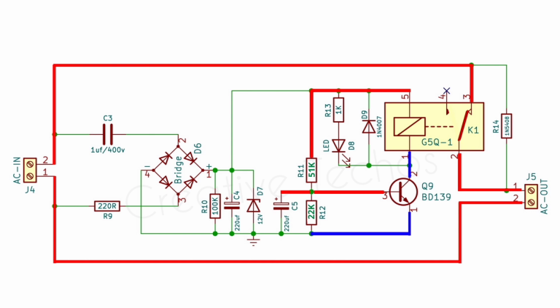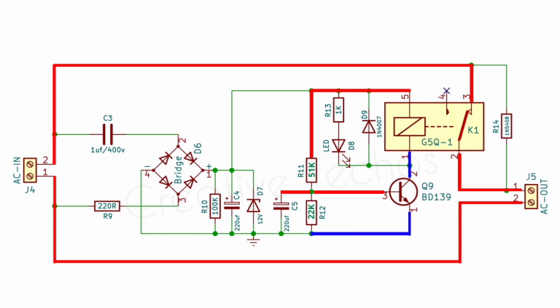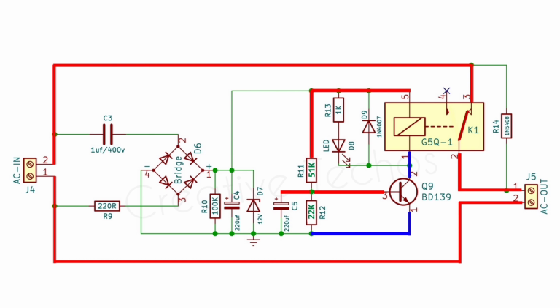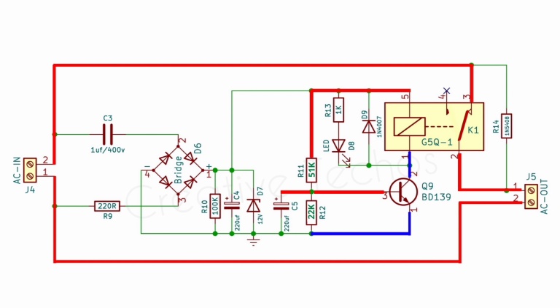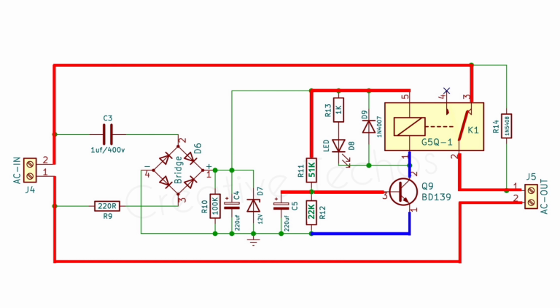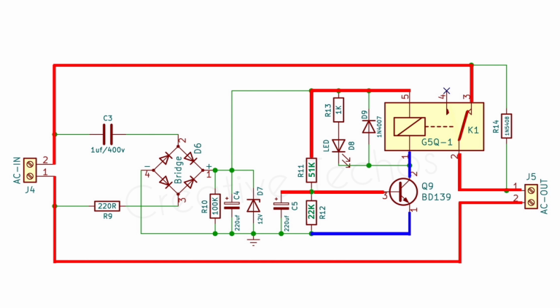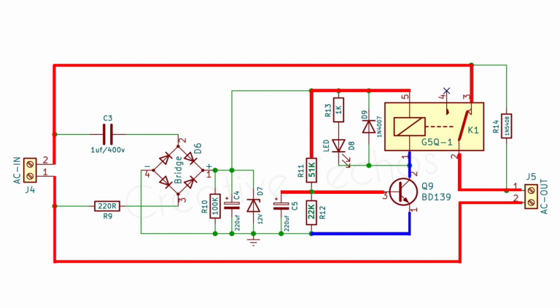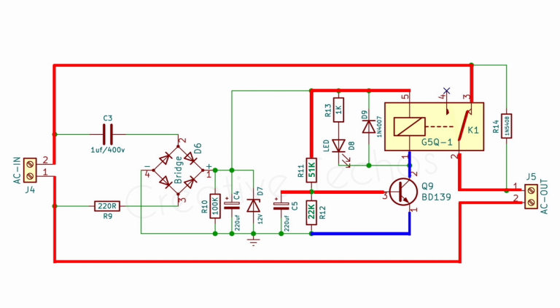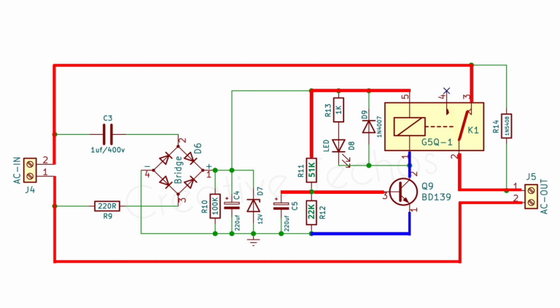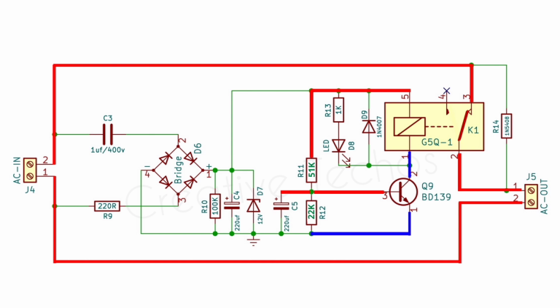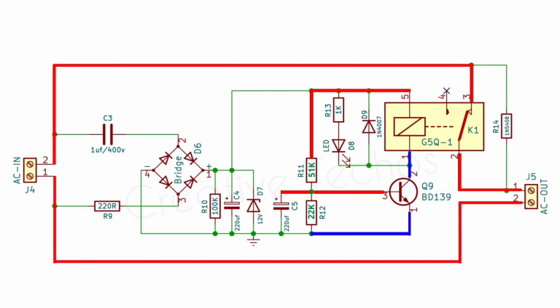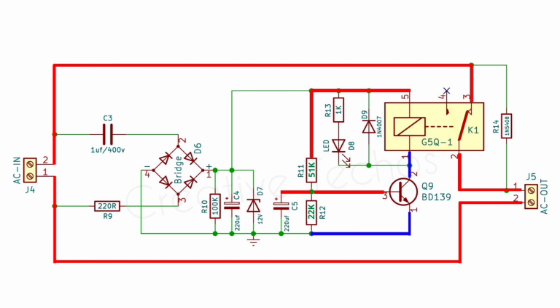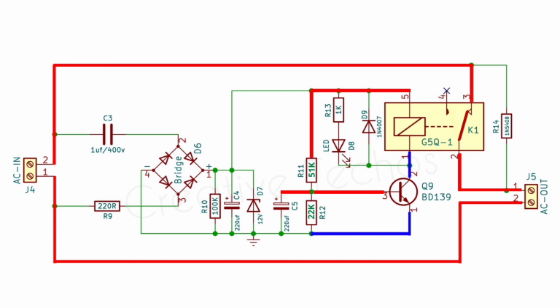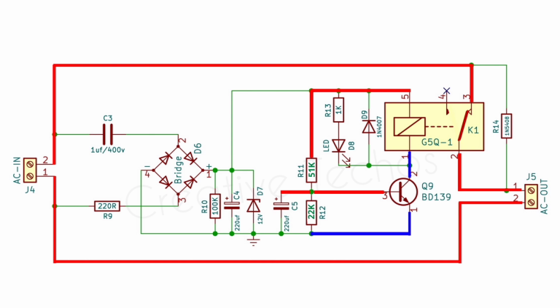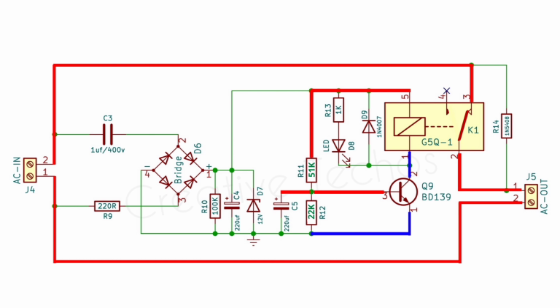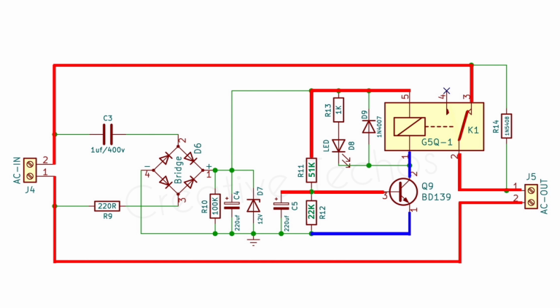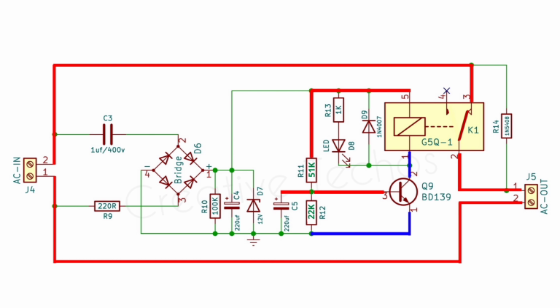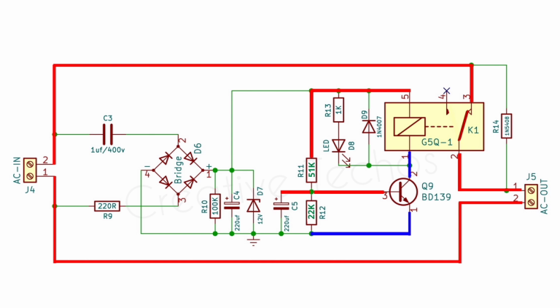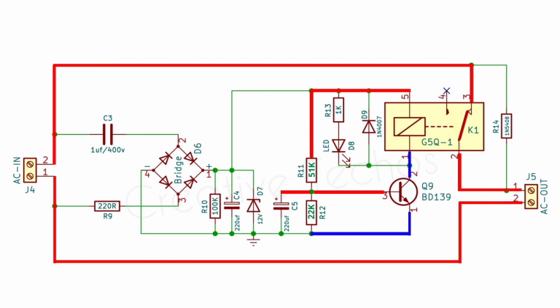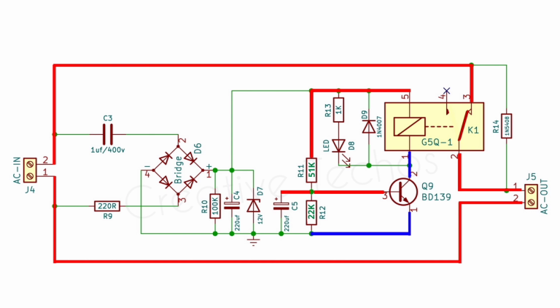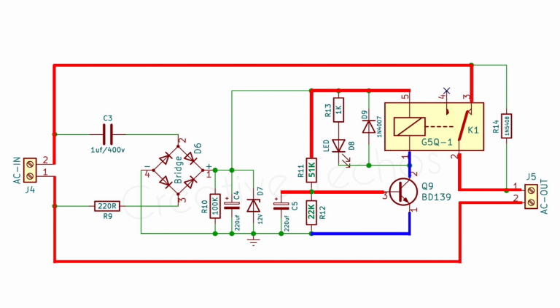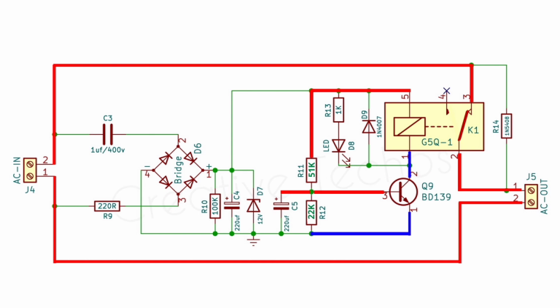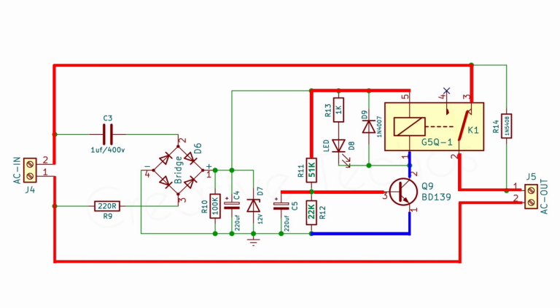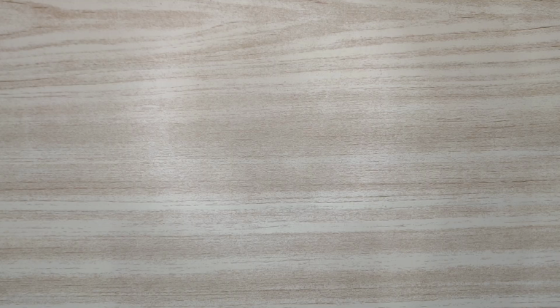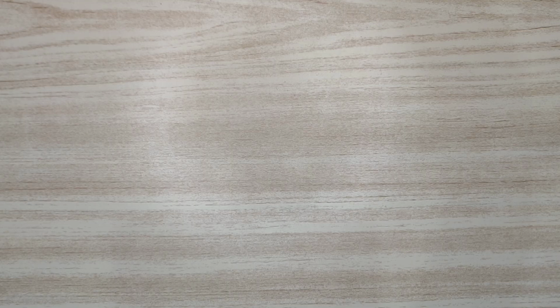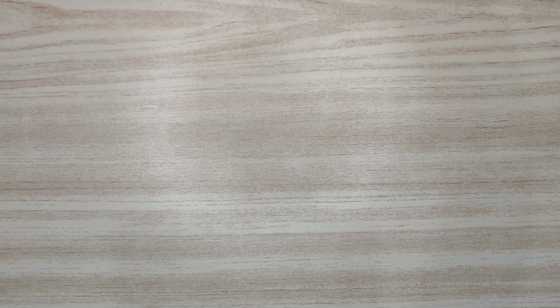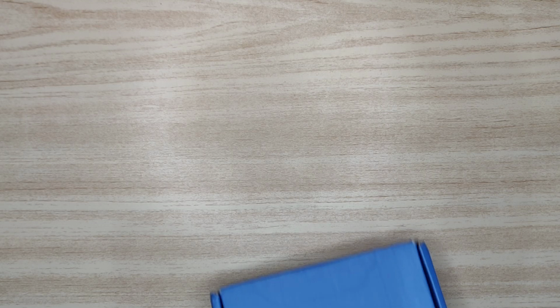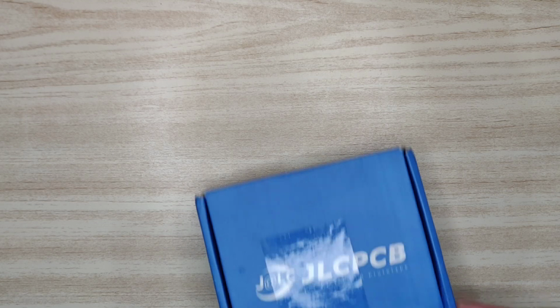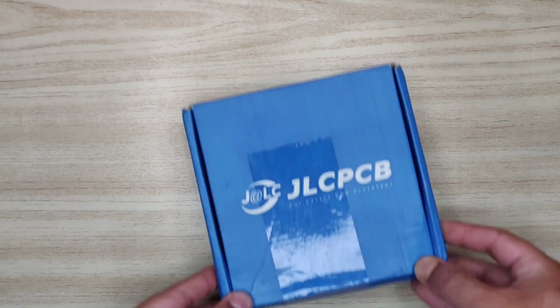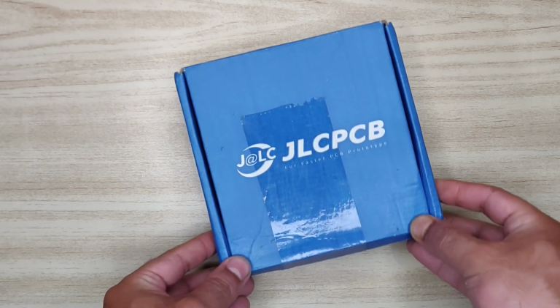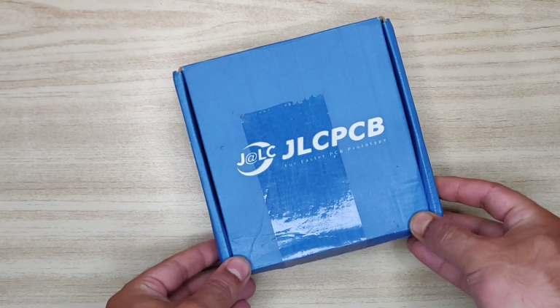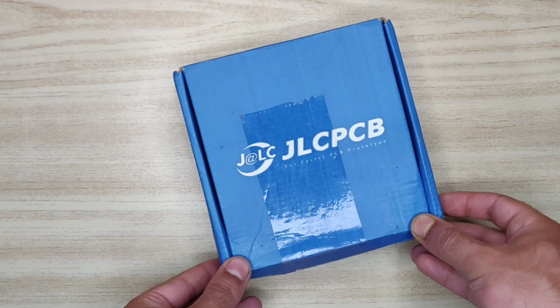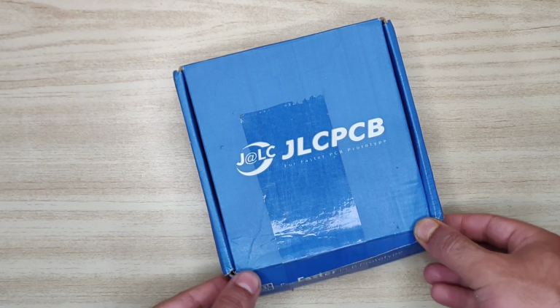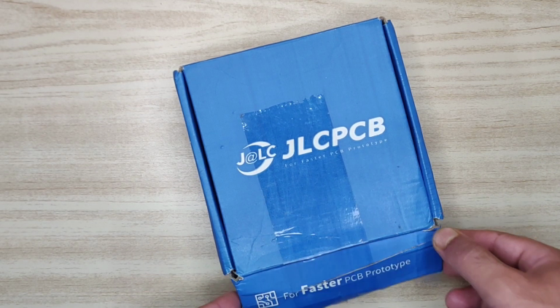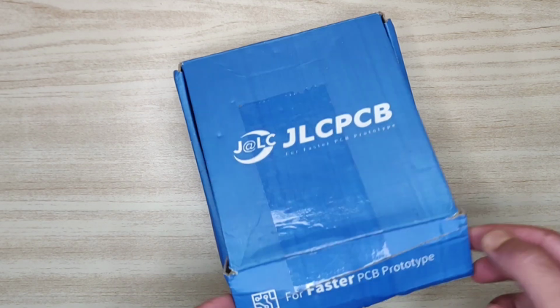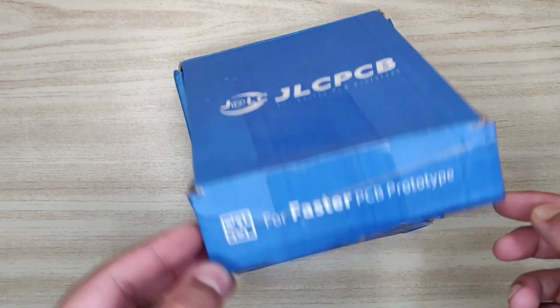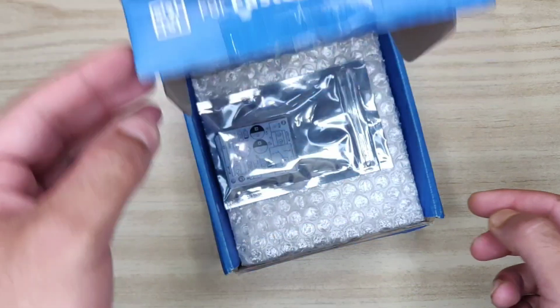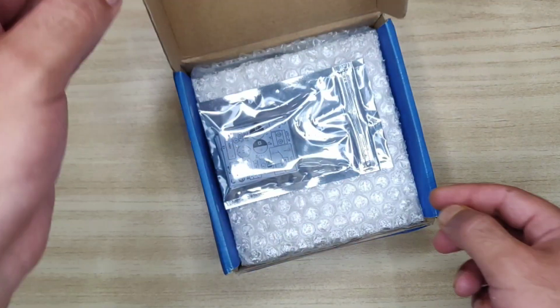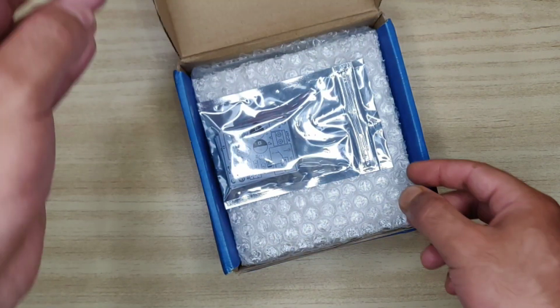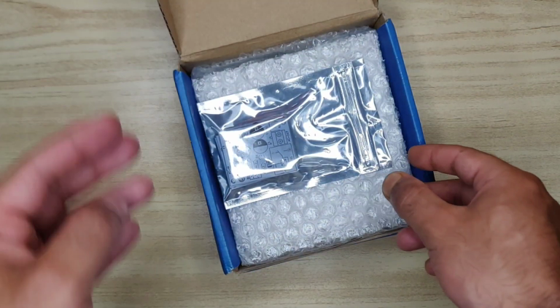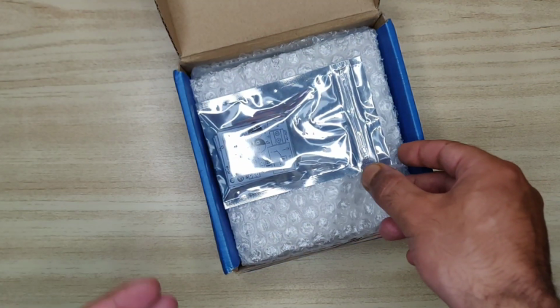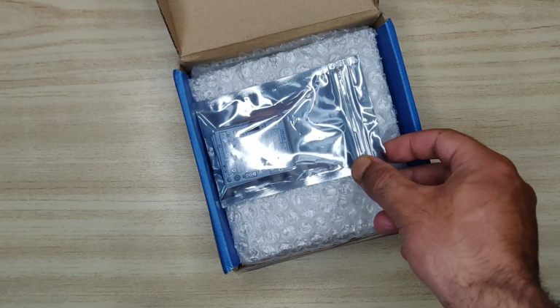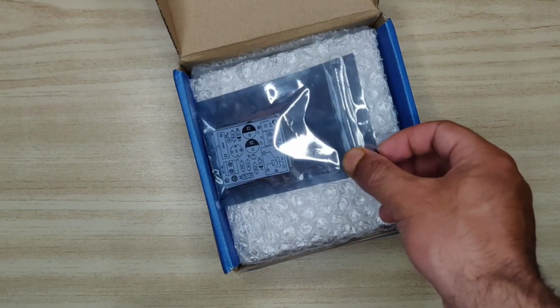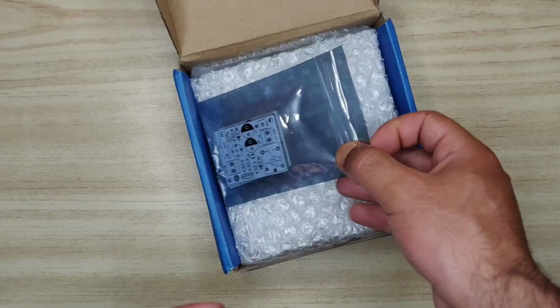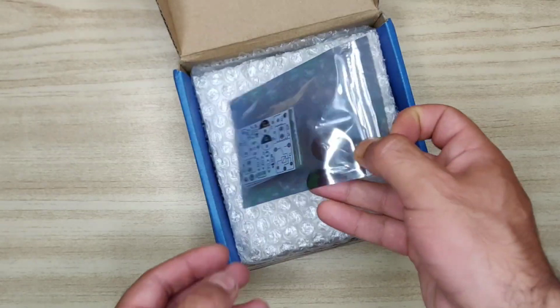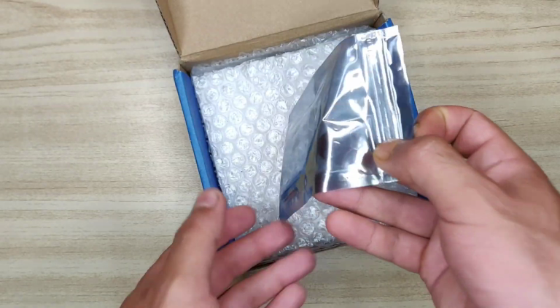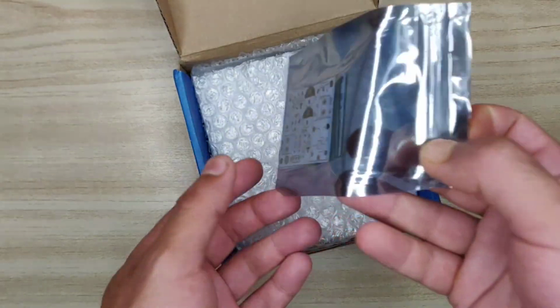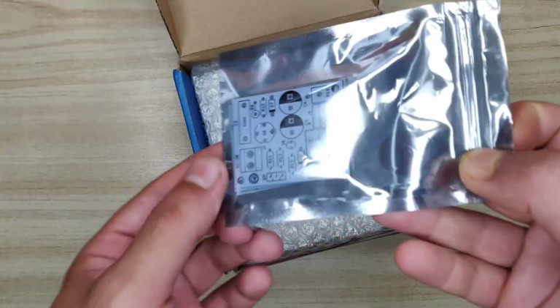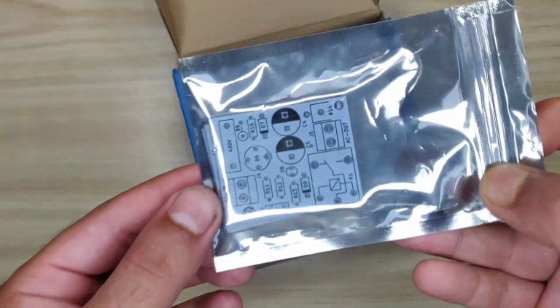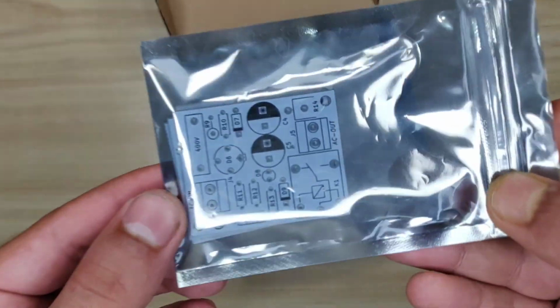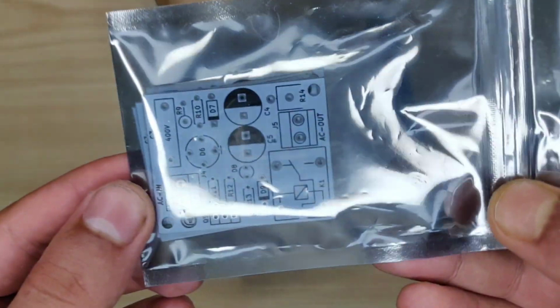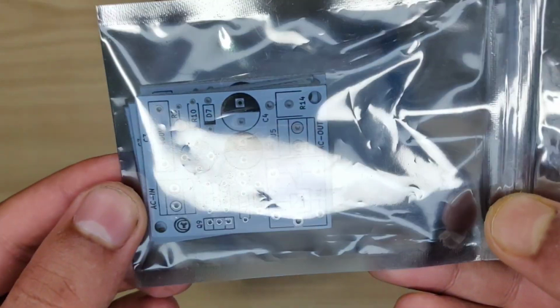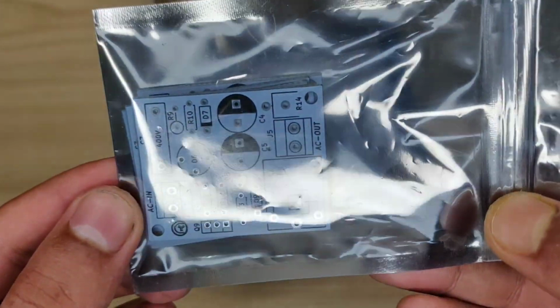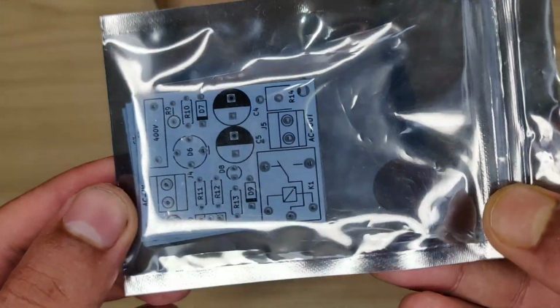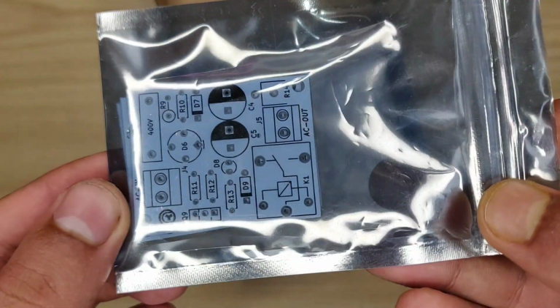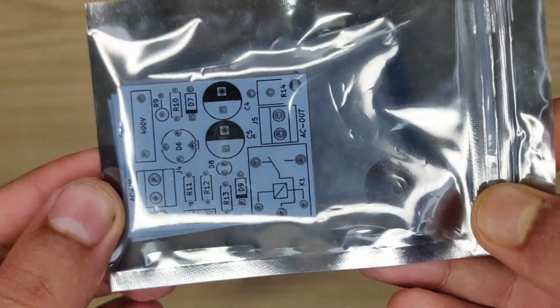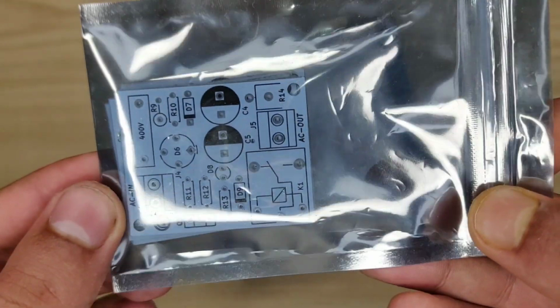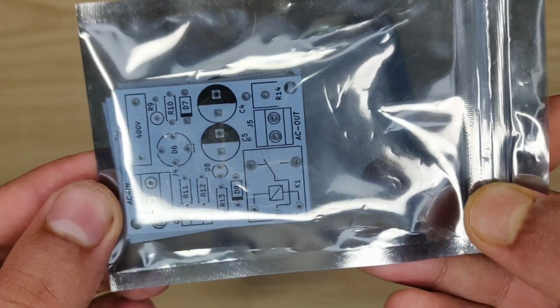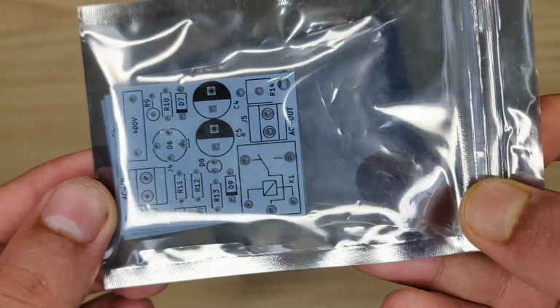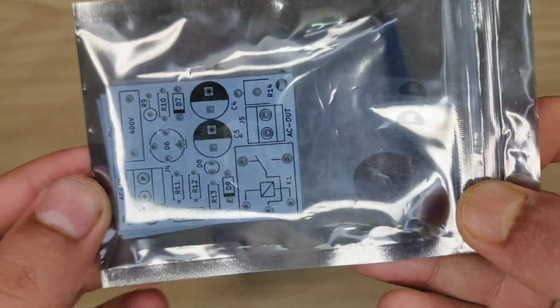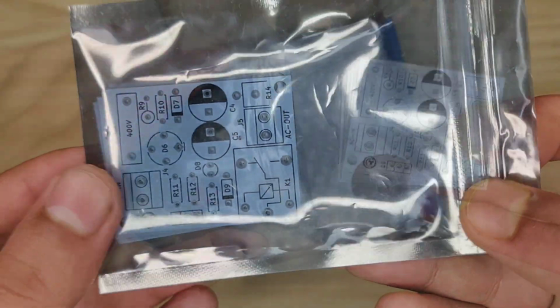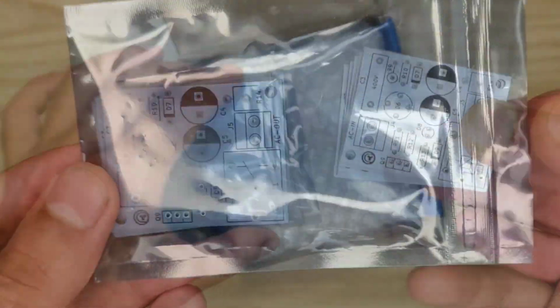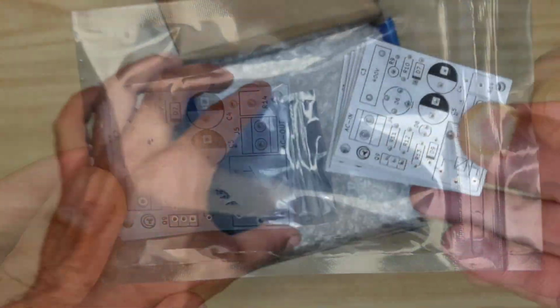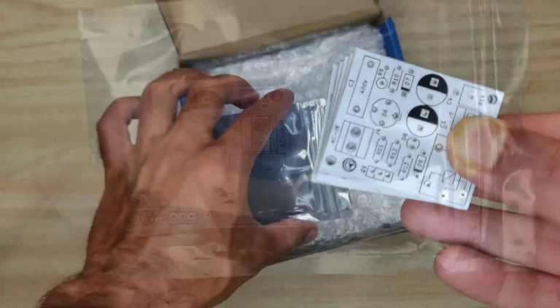Now the relay turns on and the load at the output gets full current directly from the input, bypassing the current-limiting resistor.